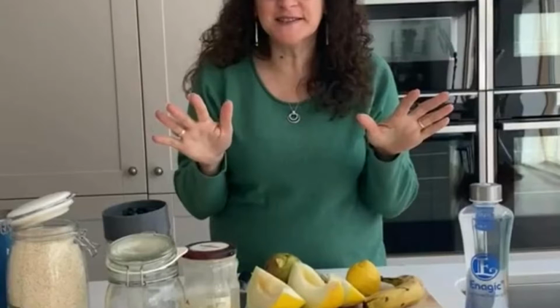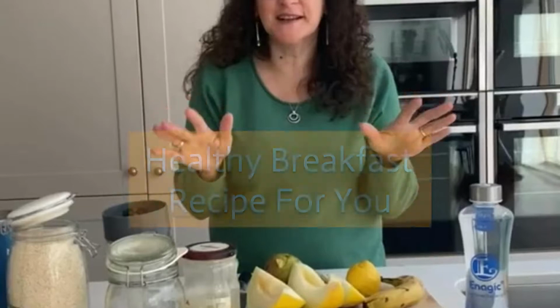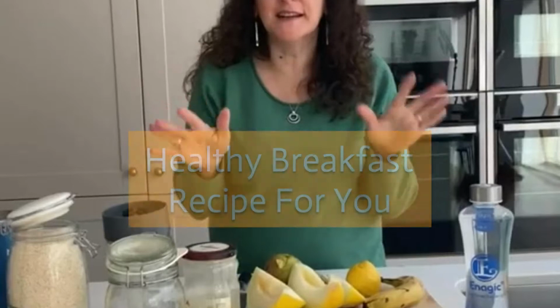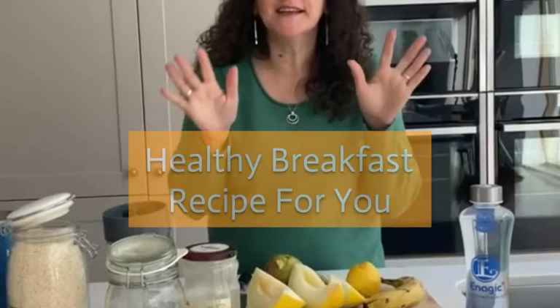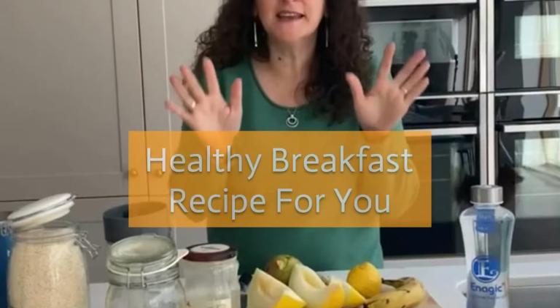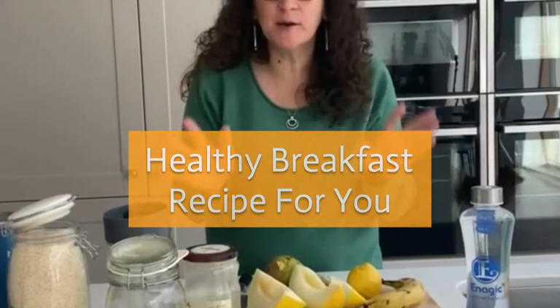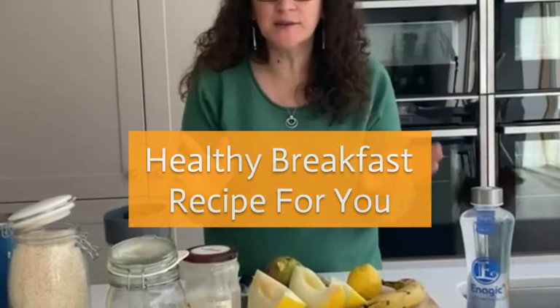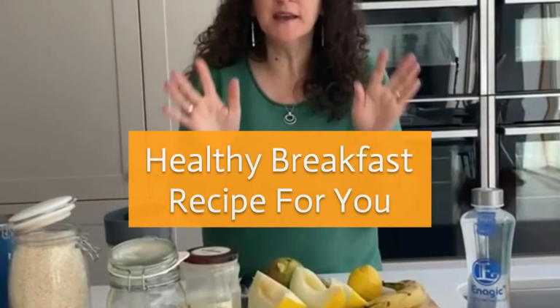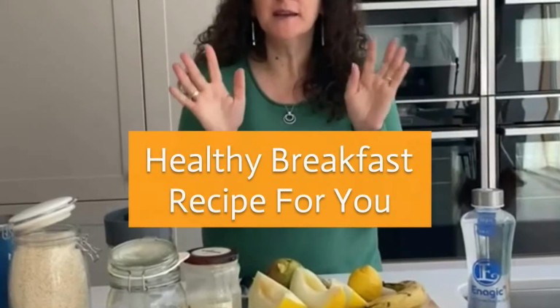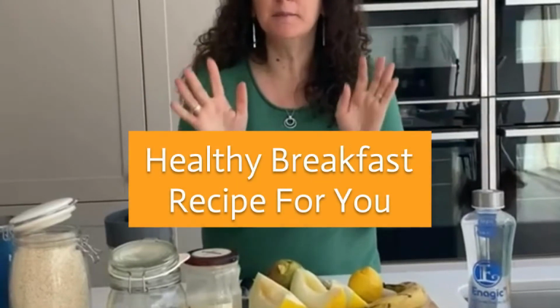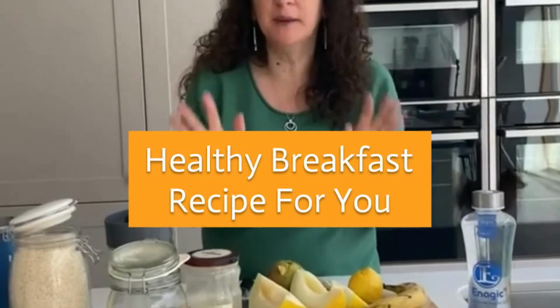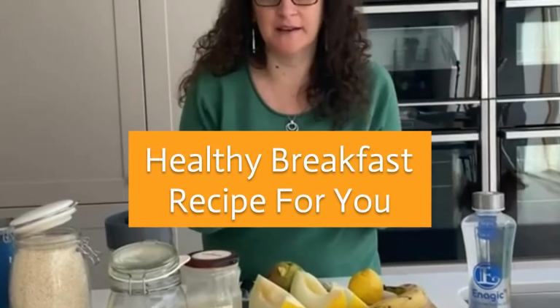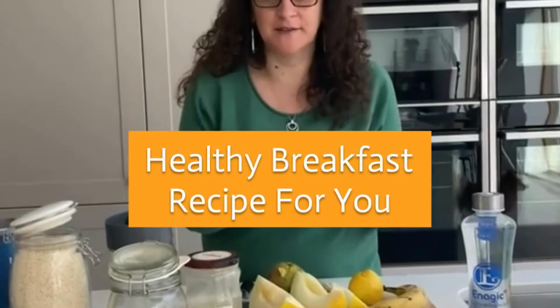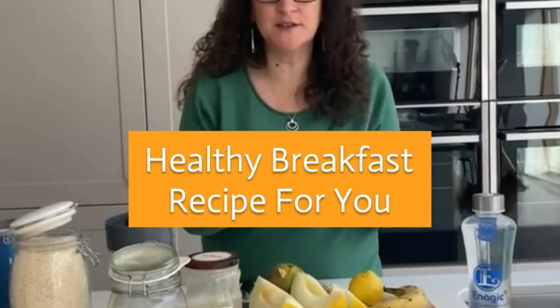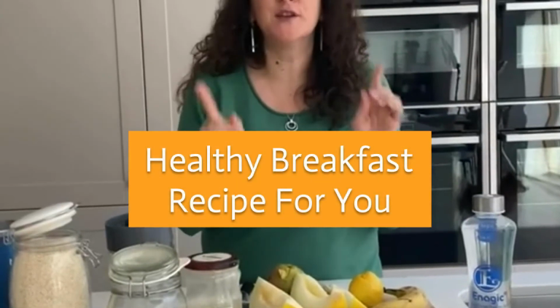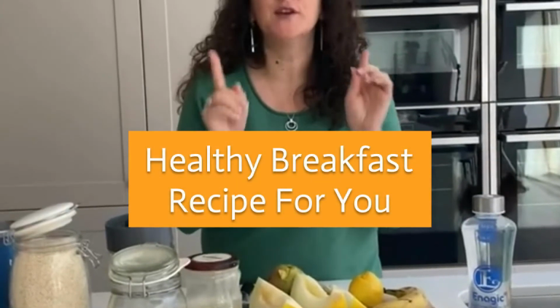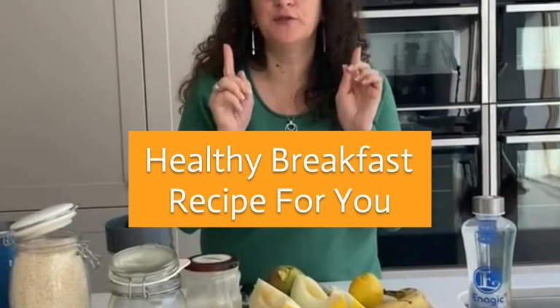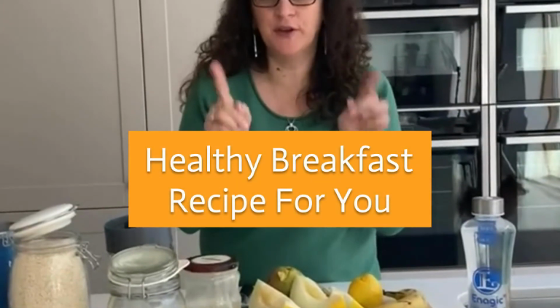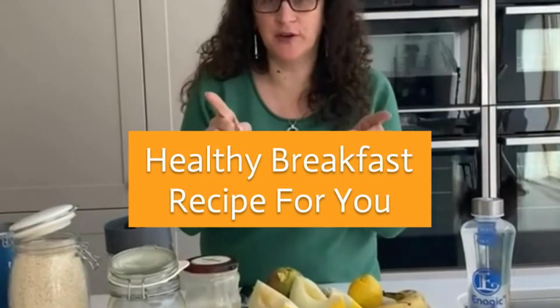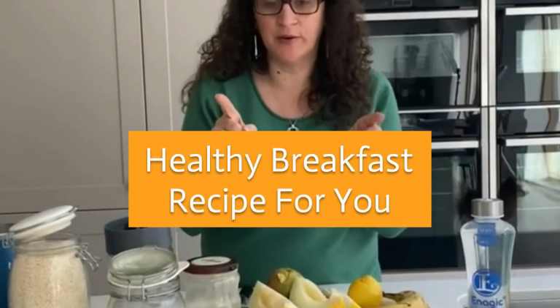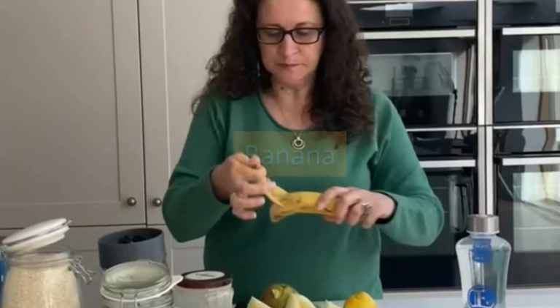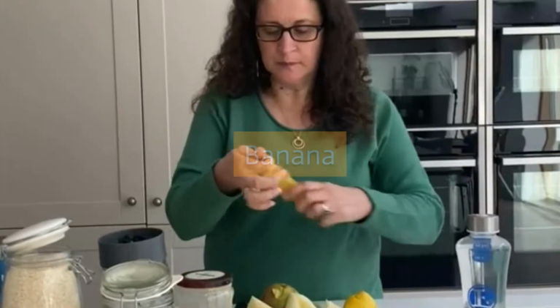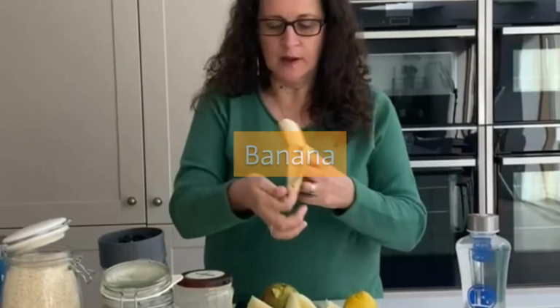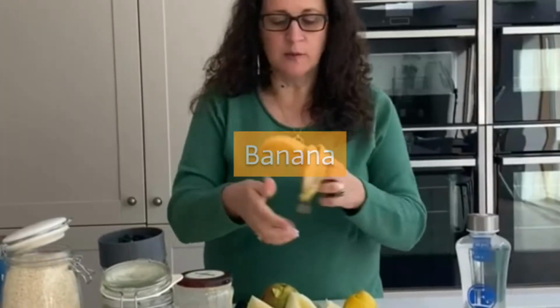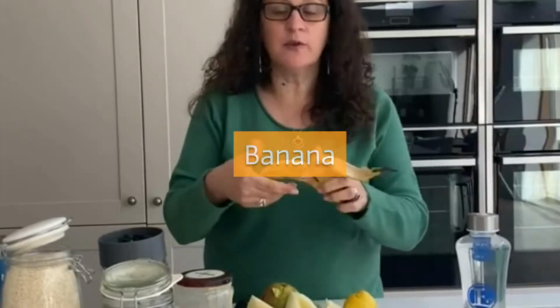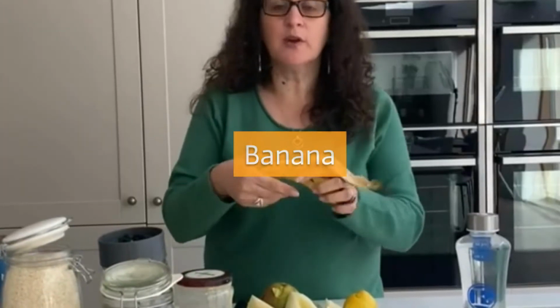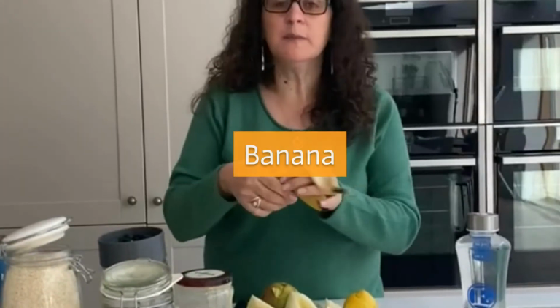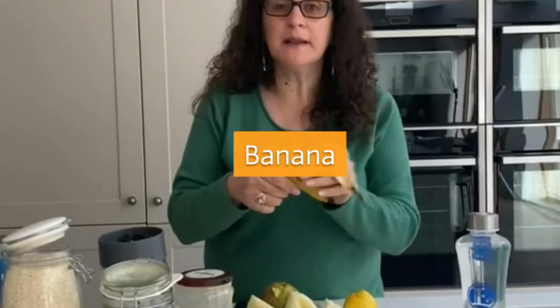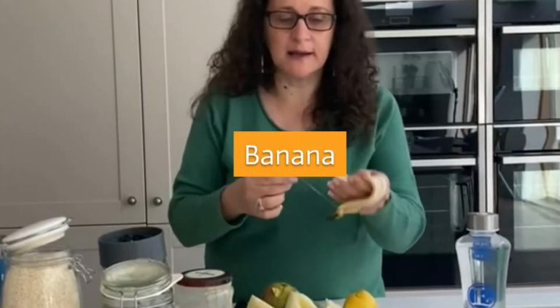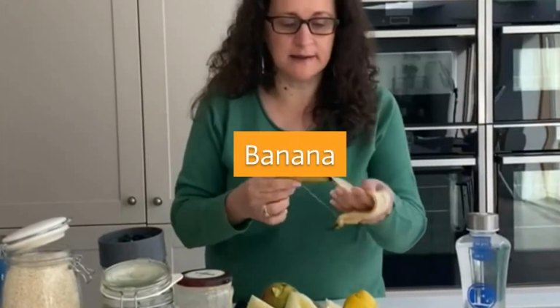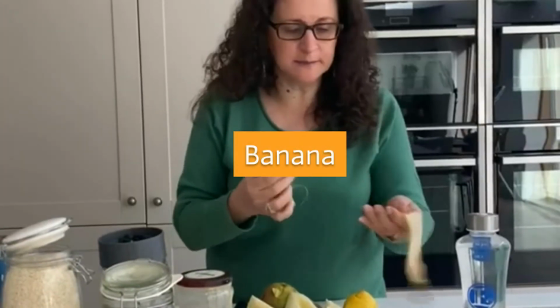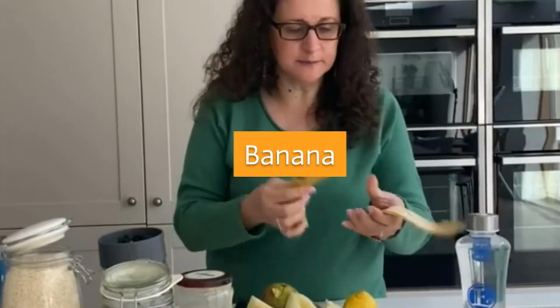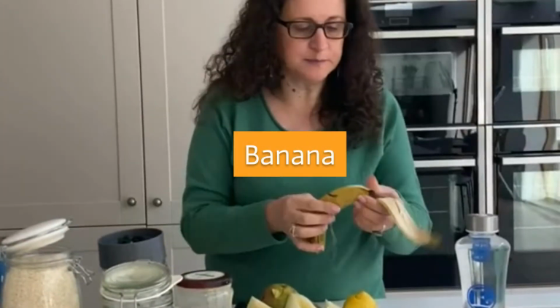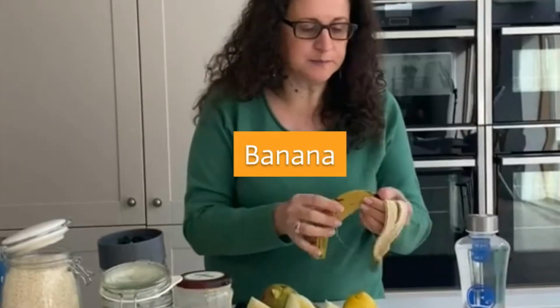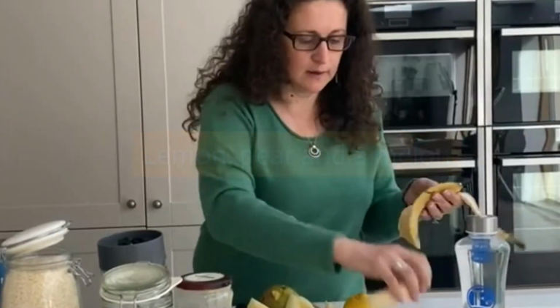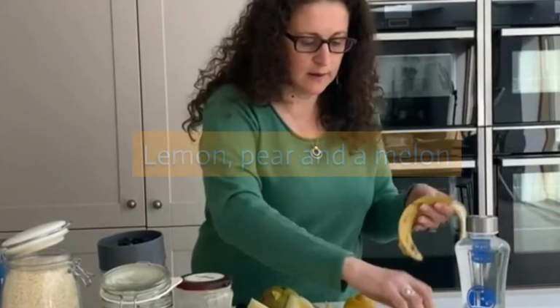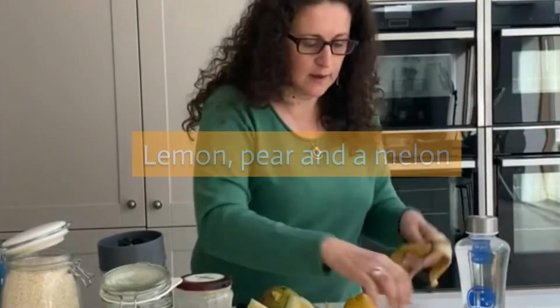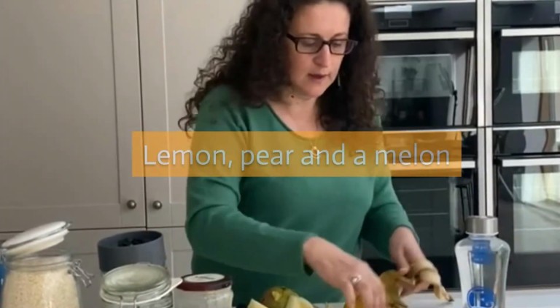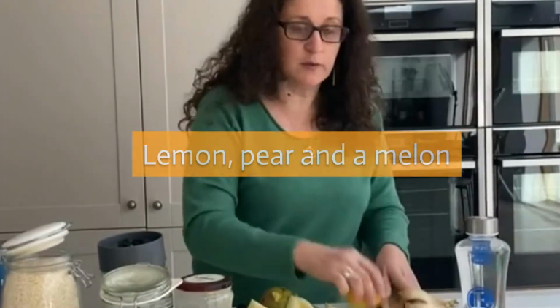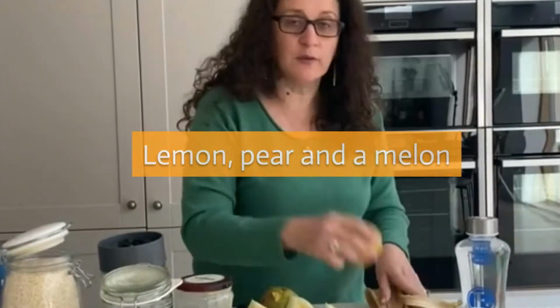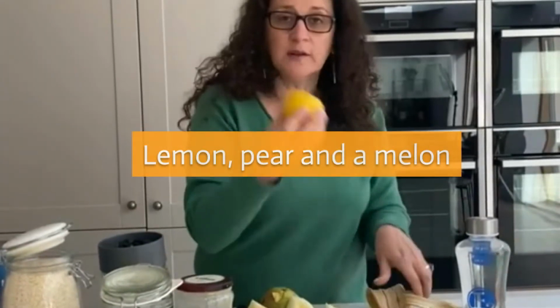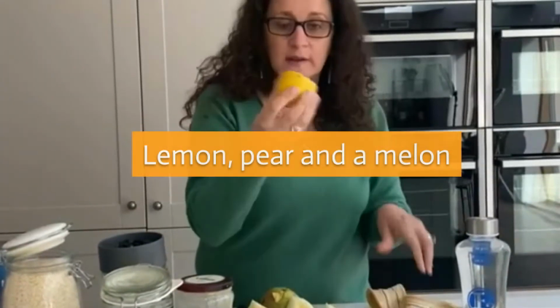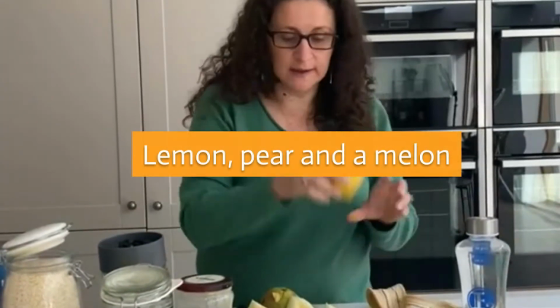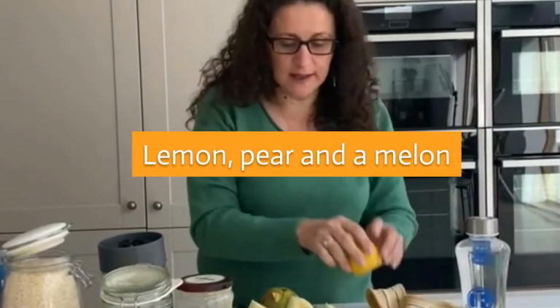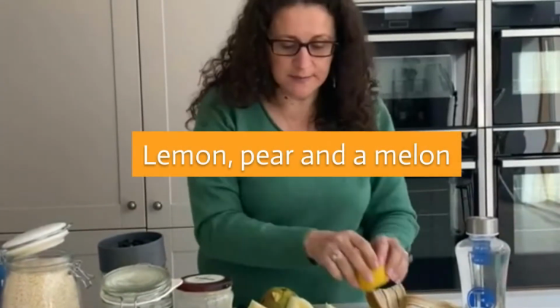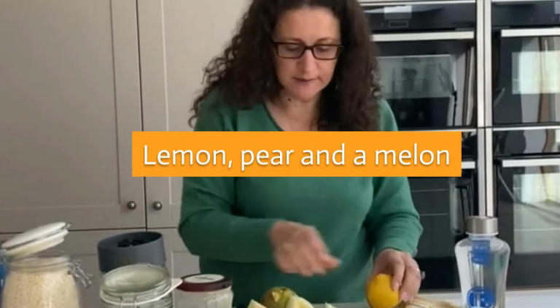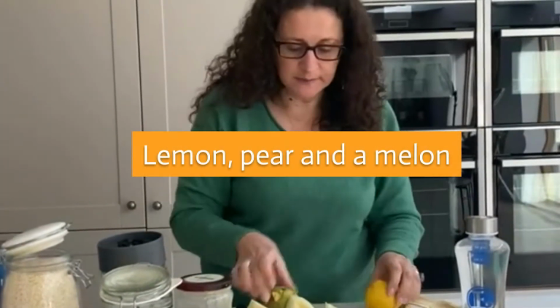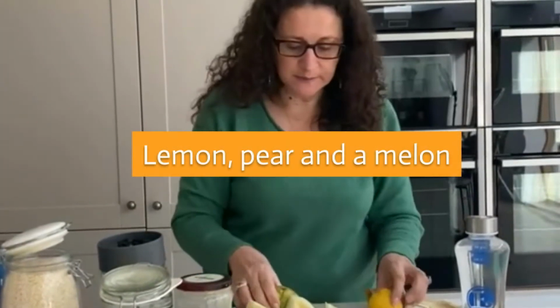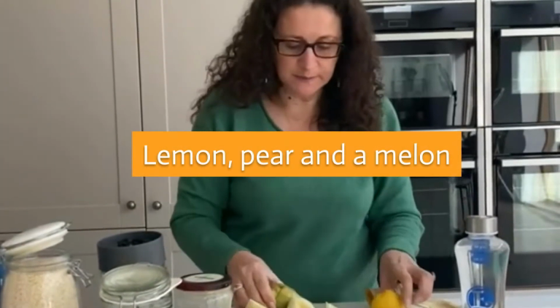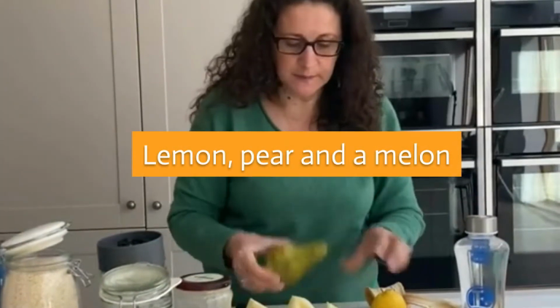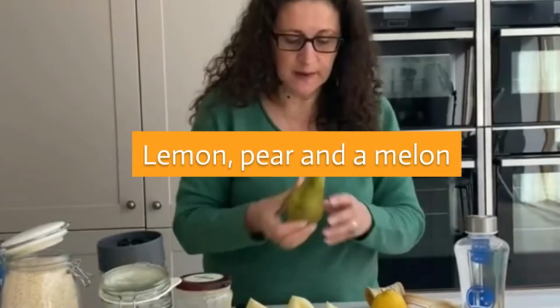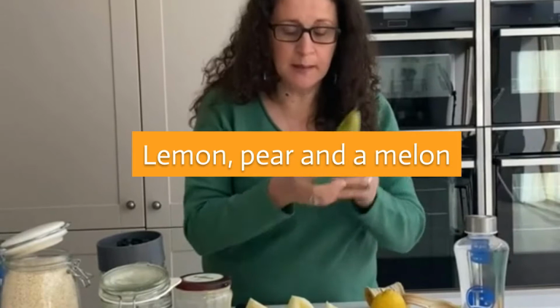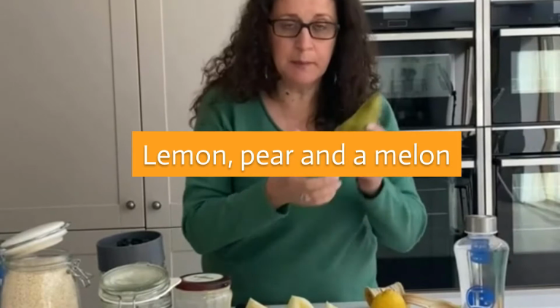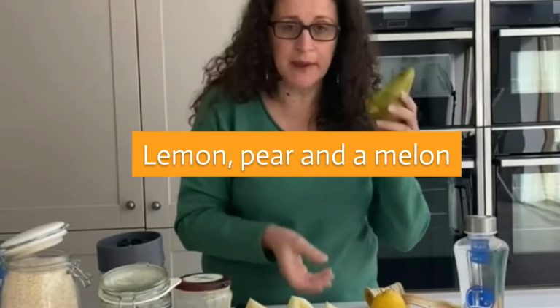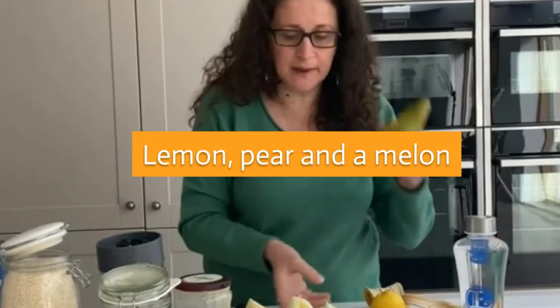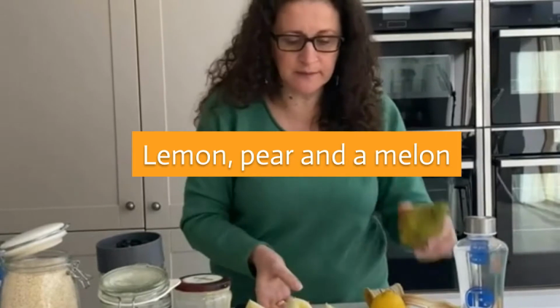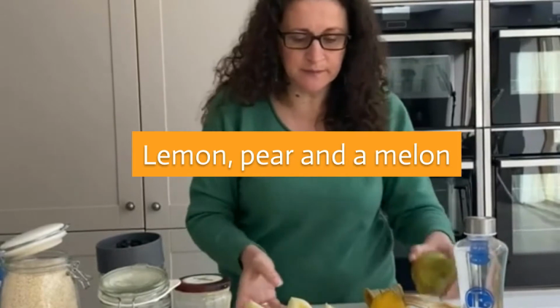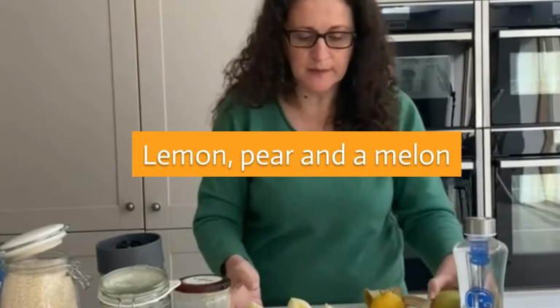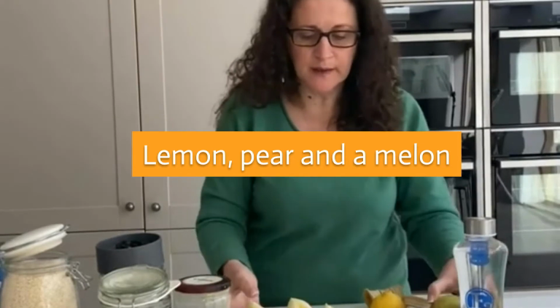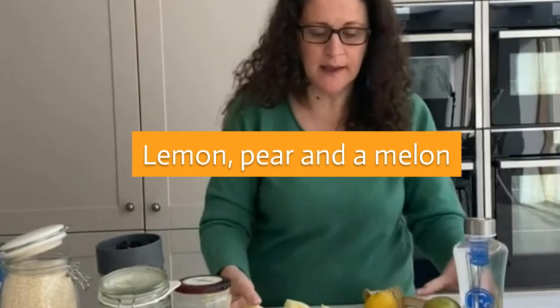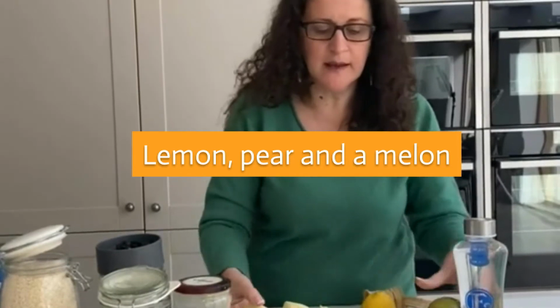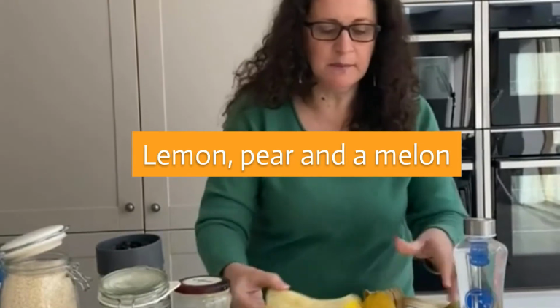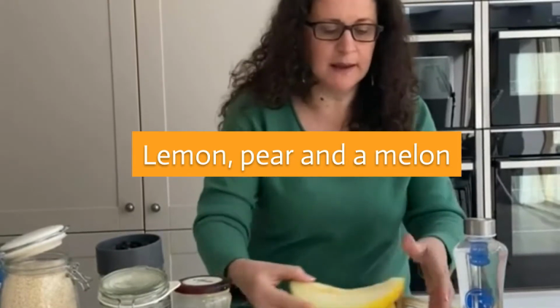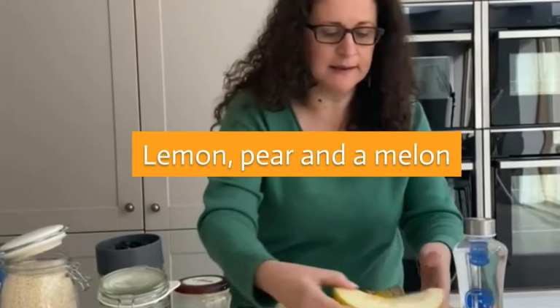A healthy breakfast for you. We've got a banana, we've got a lemon, a pear and a melon.